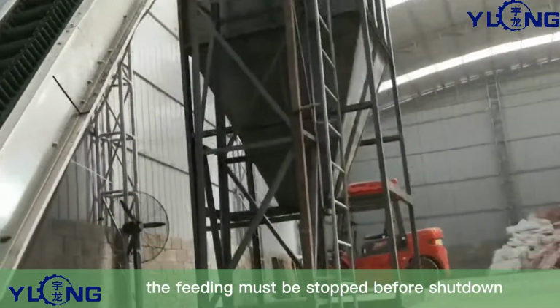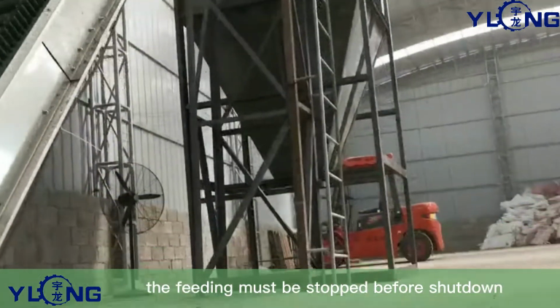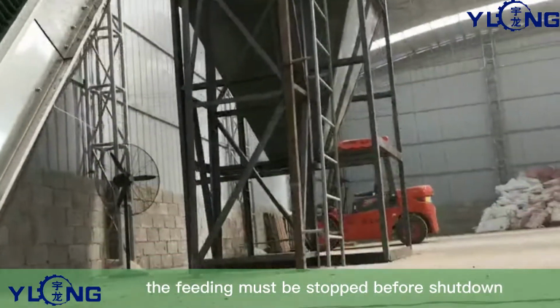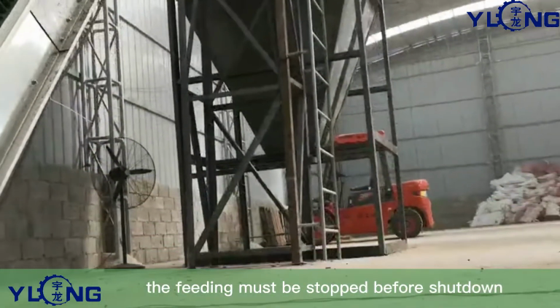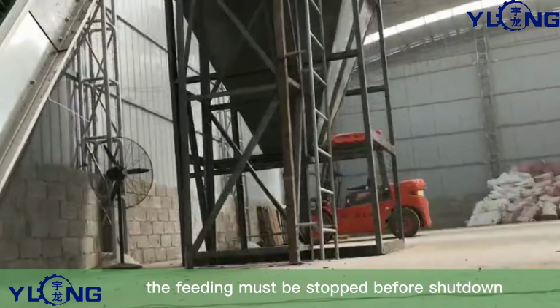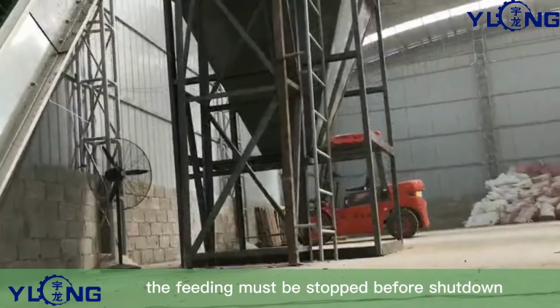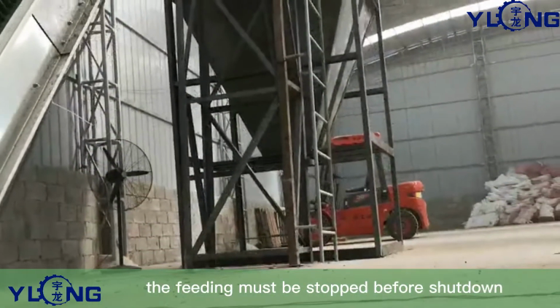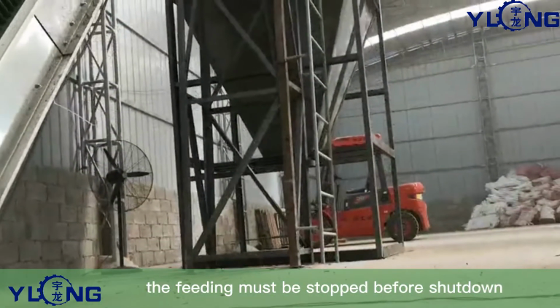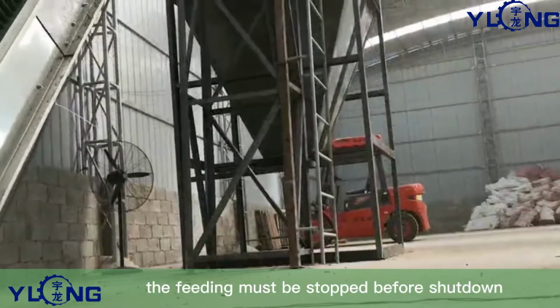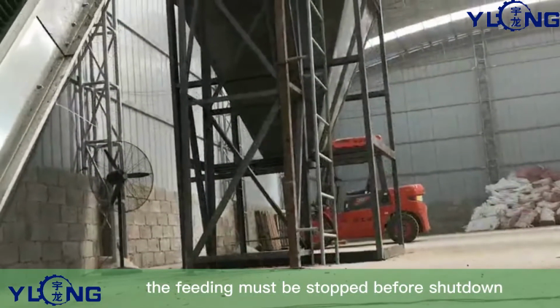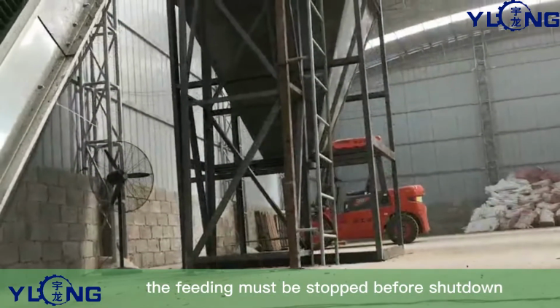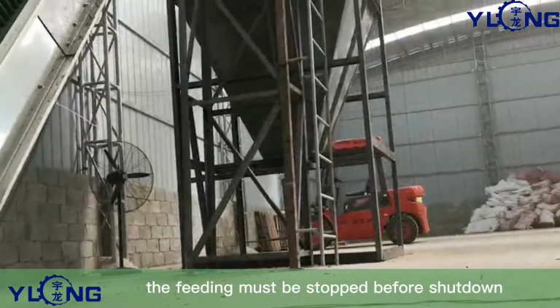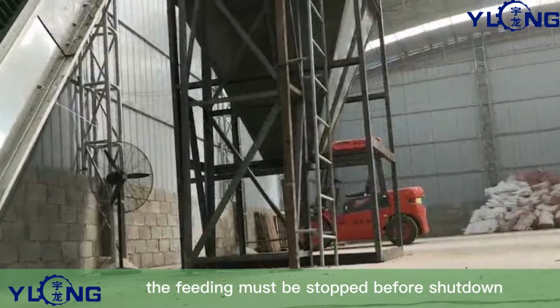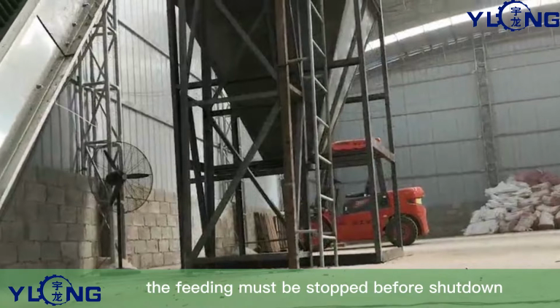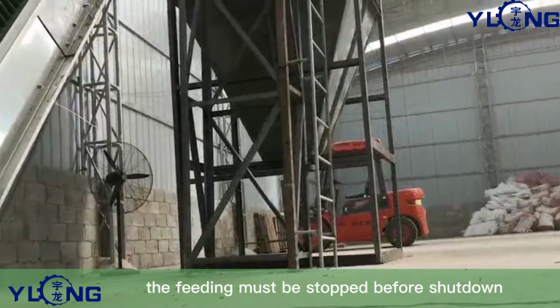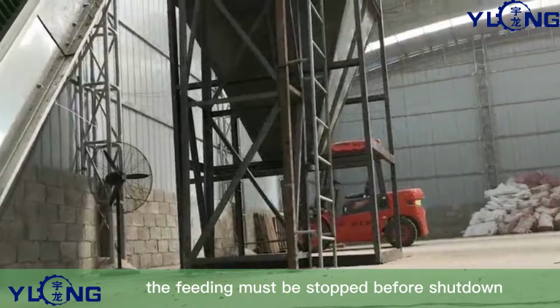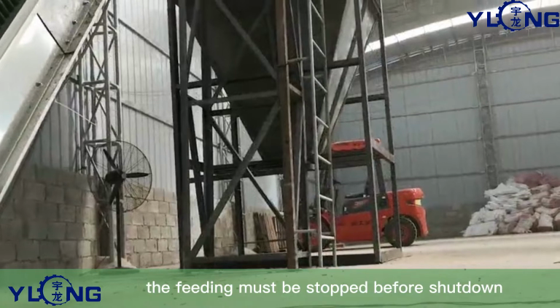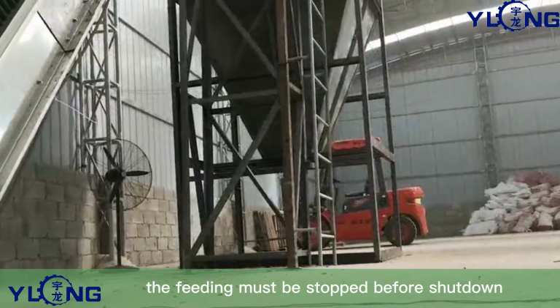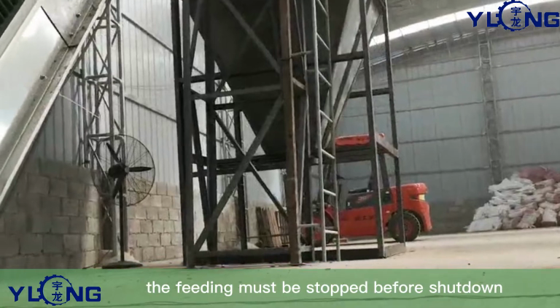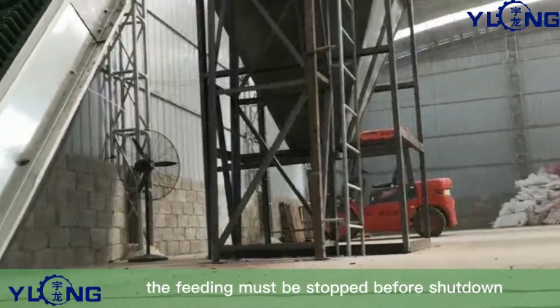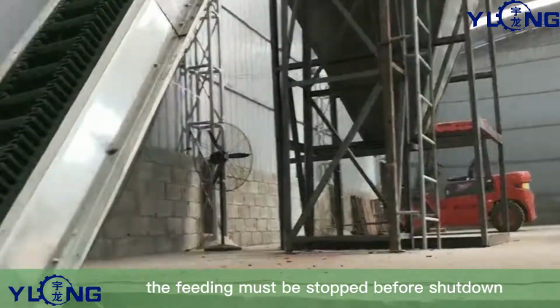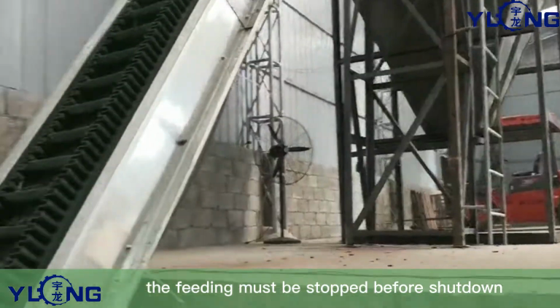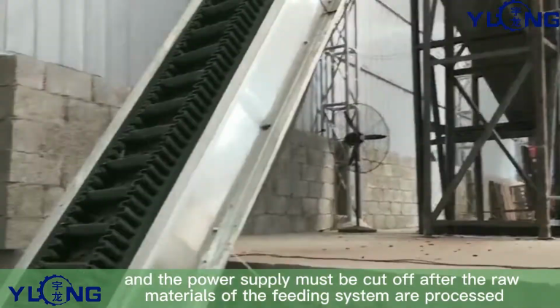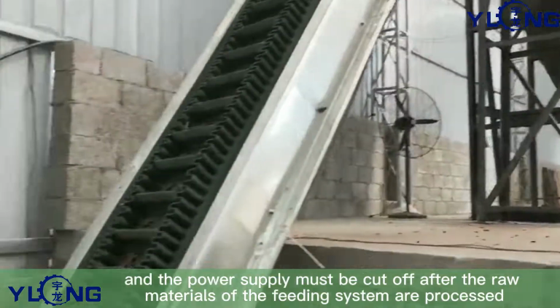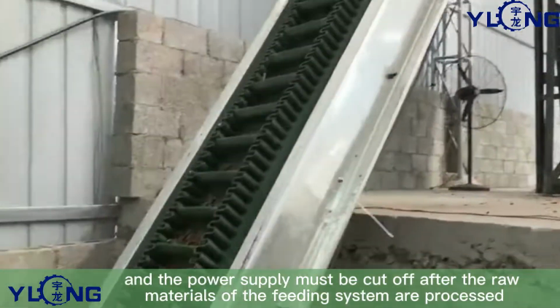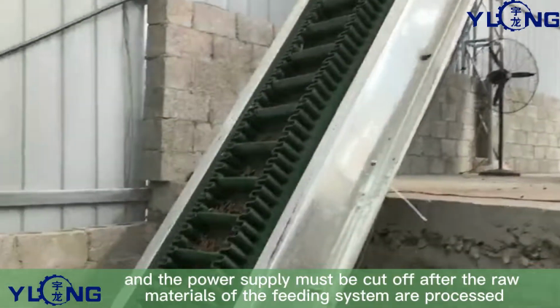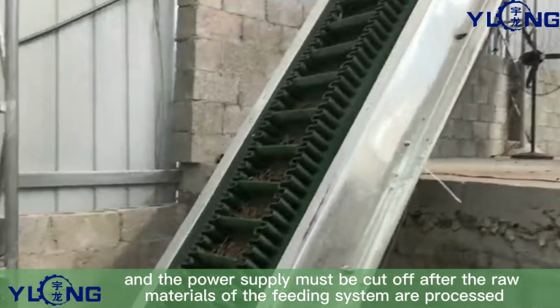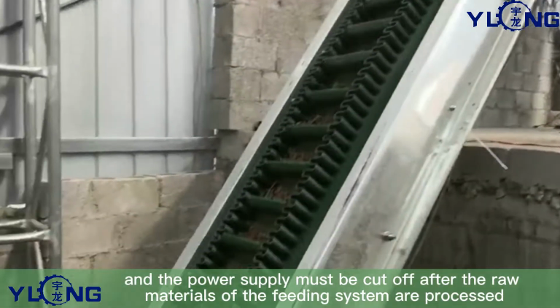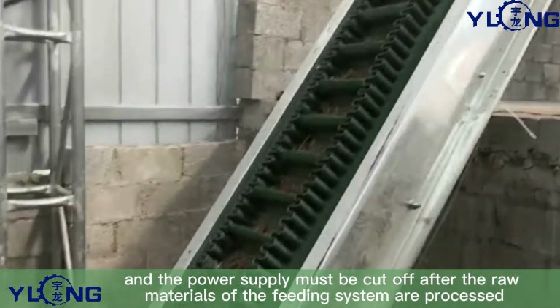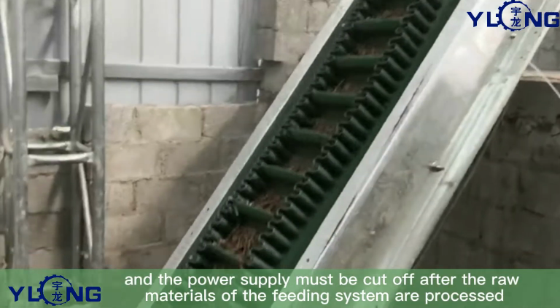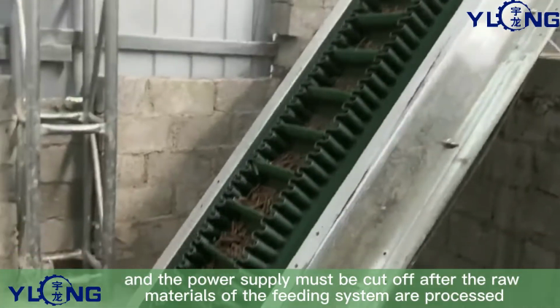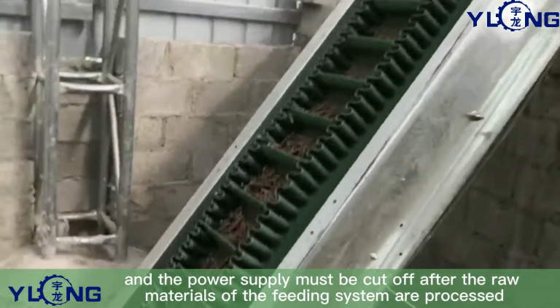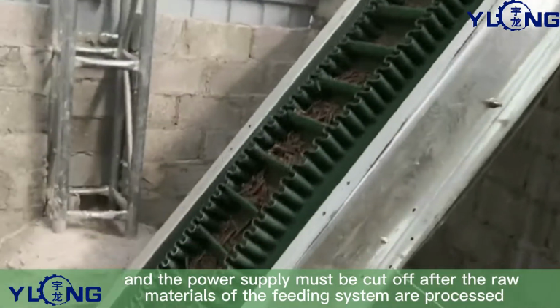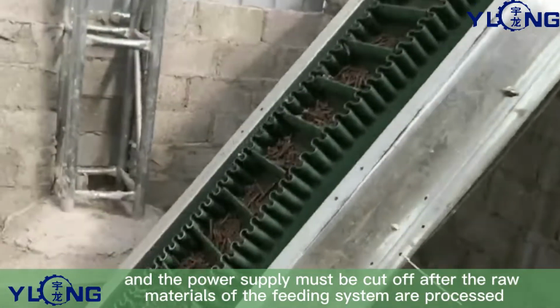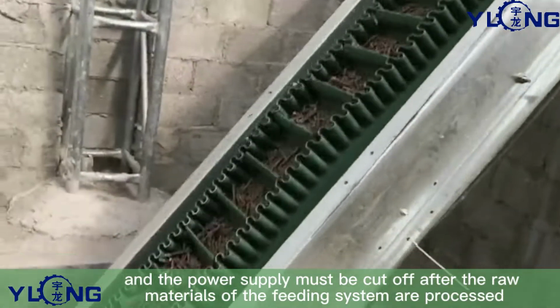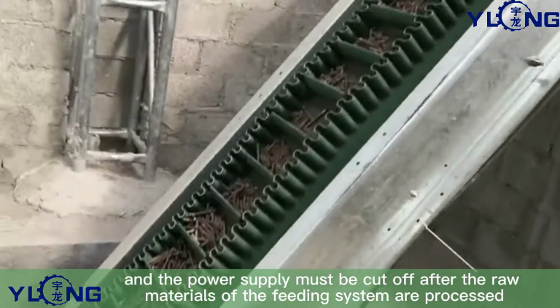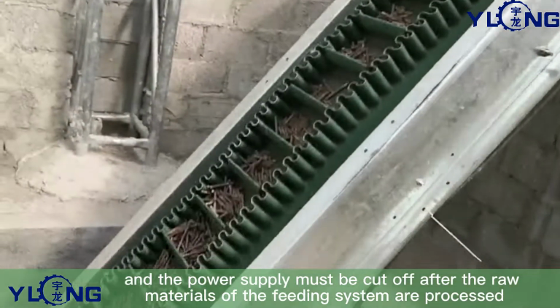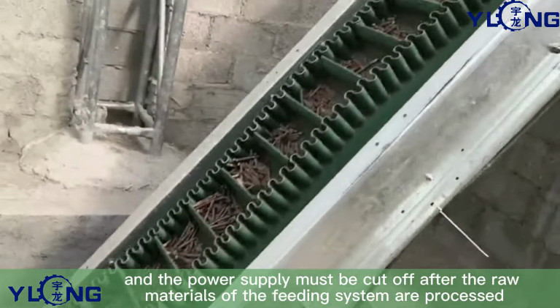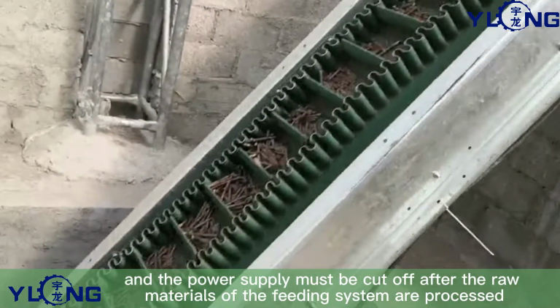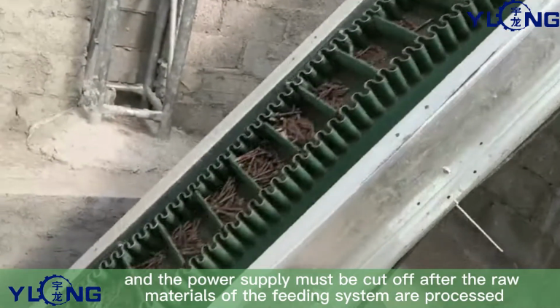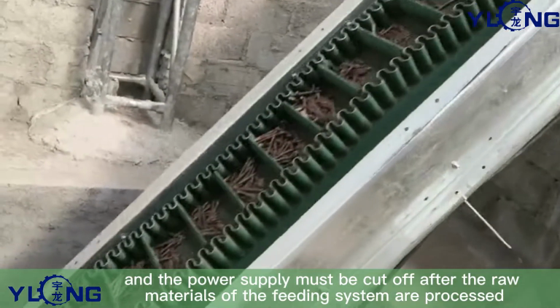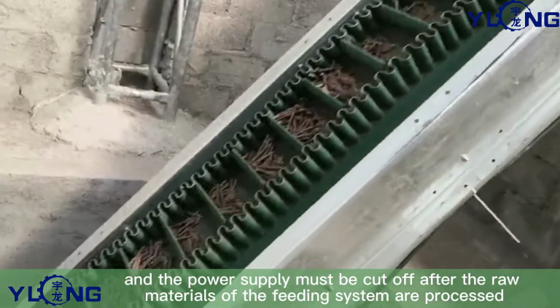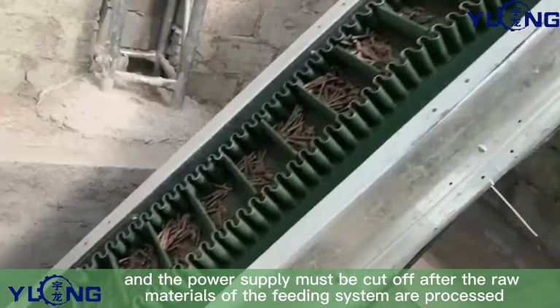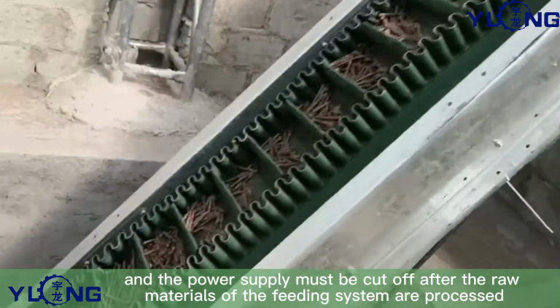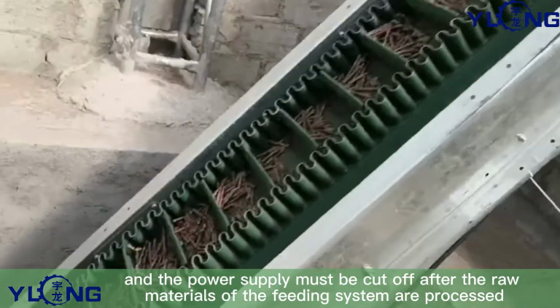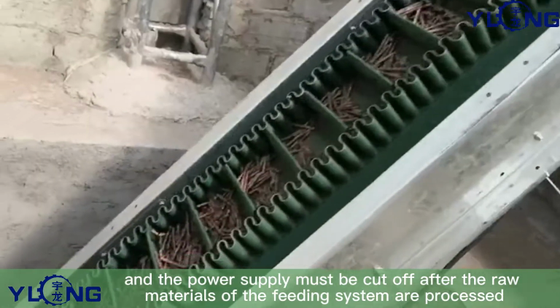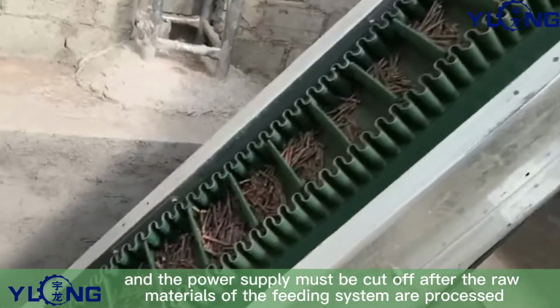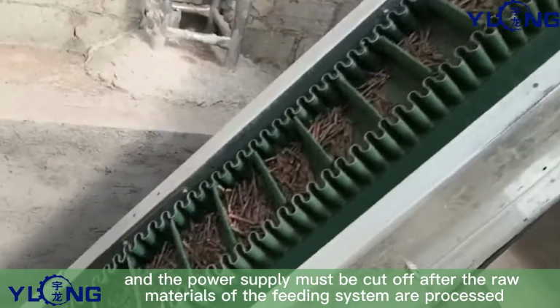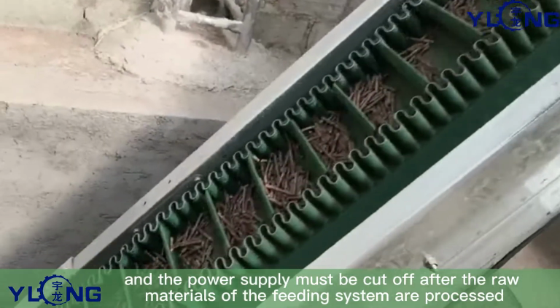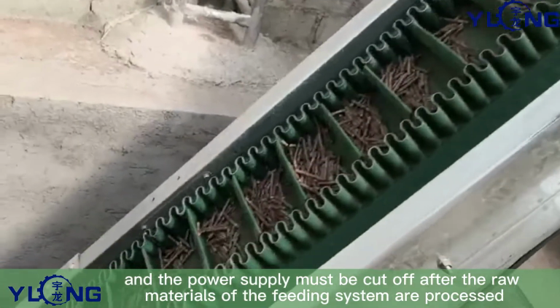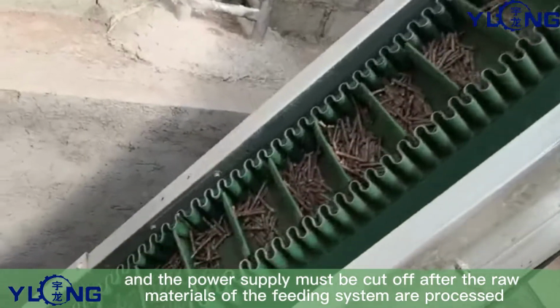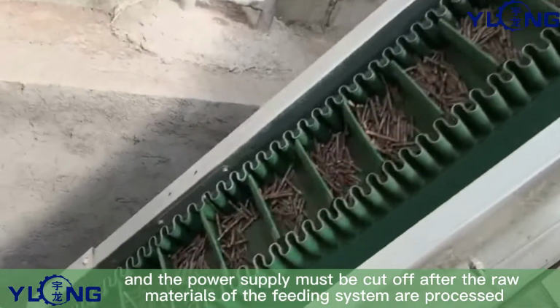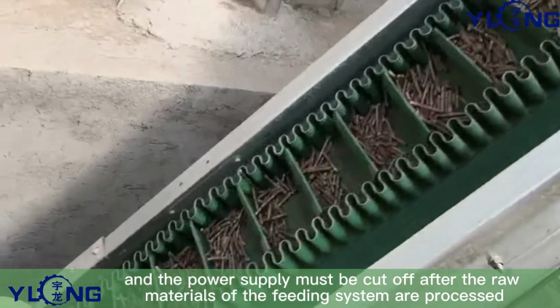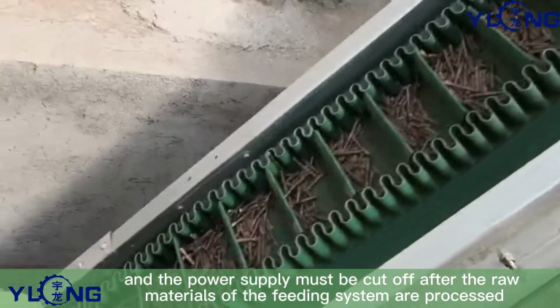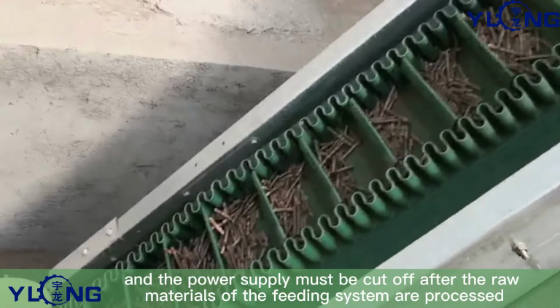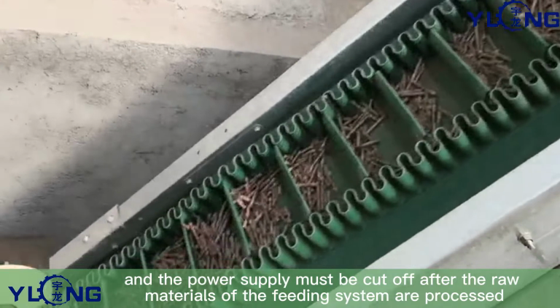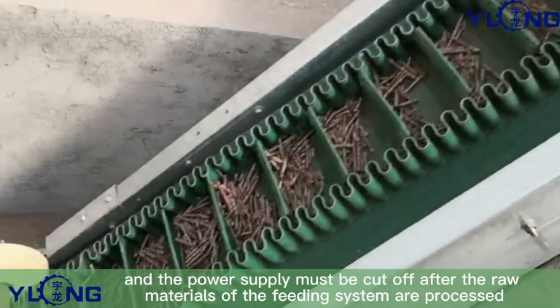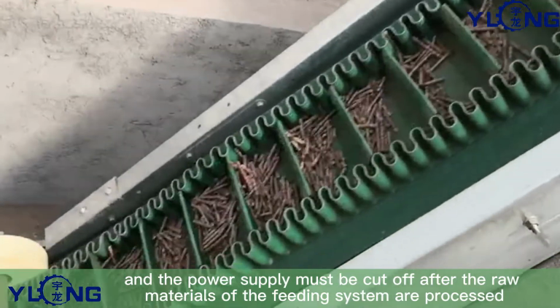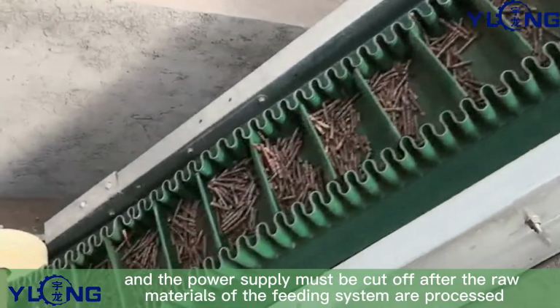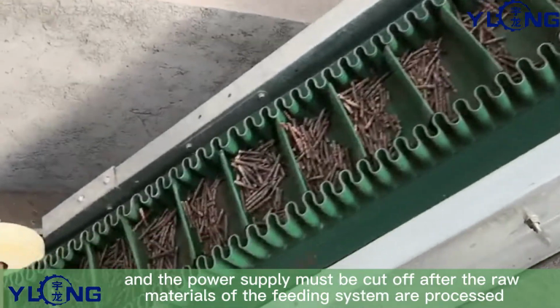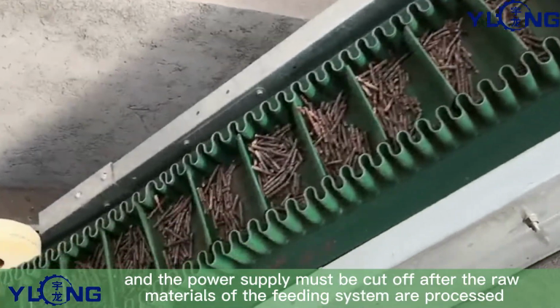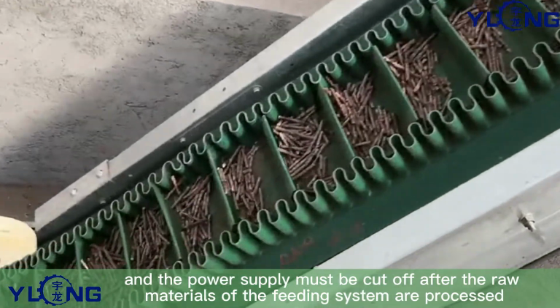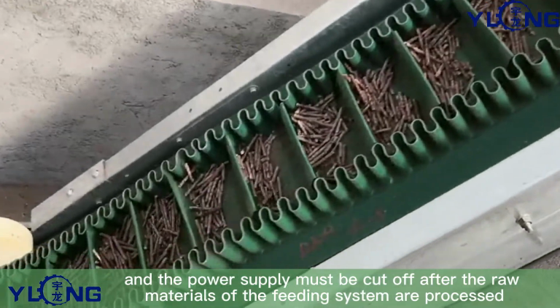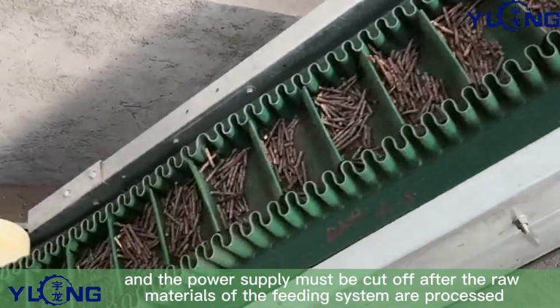Eighth, the feeding must be stopped before shutdown, and the power supply must be cut off after the raw materials of the feeding system are processed.